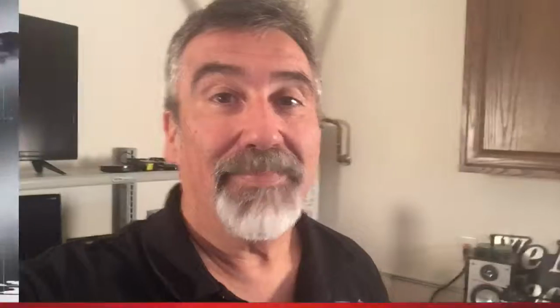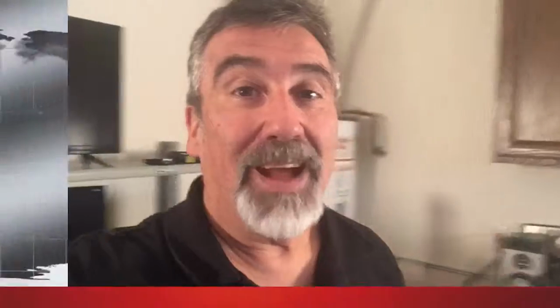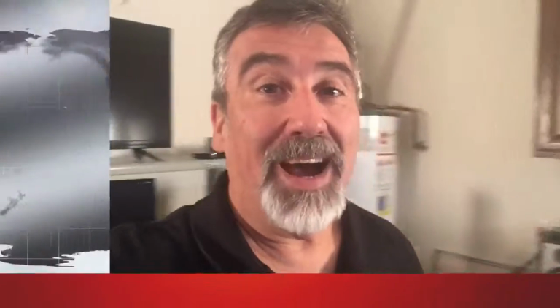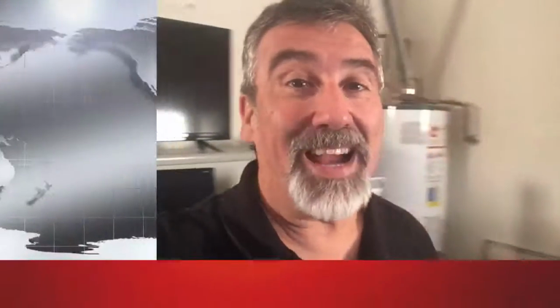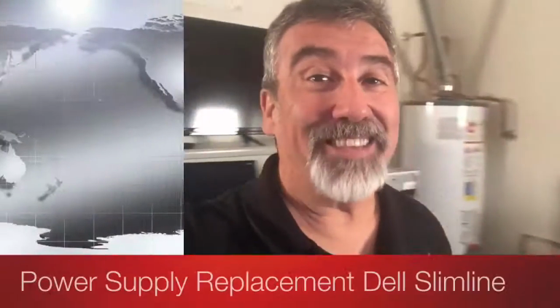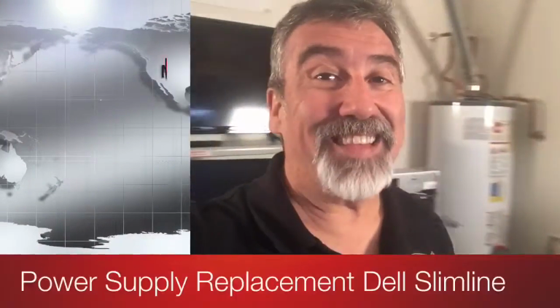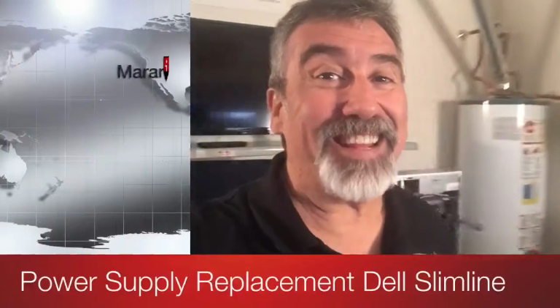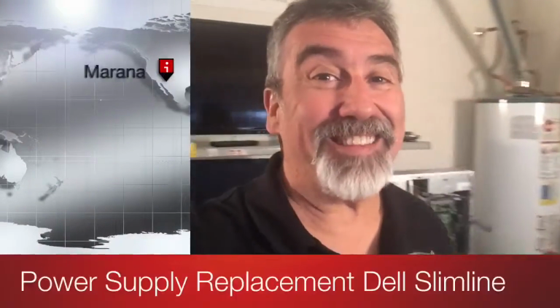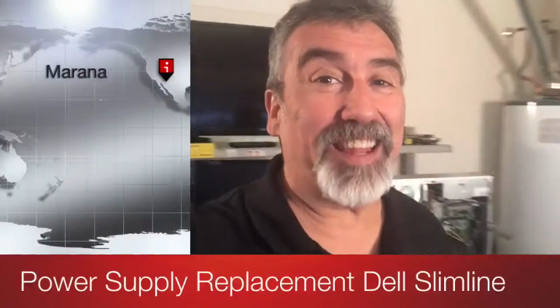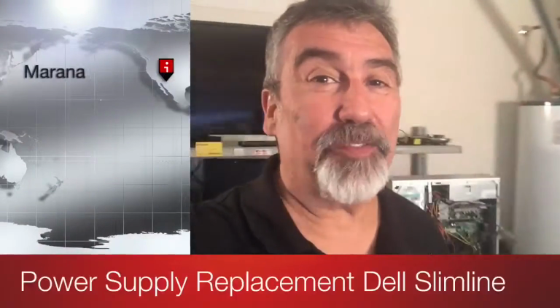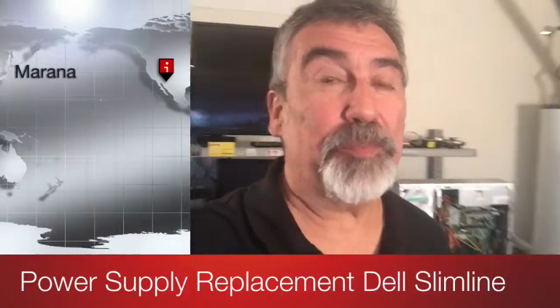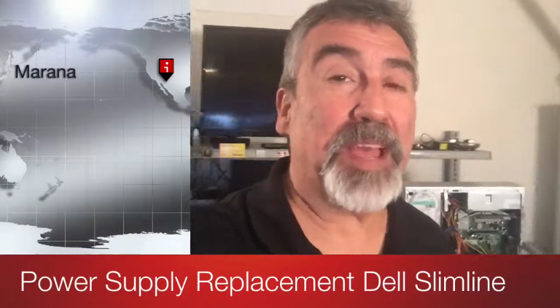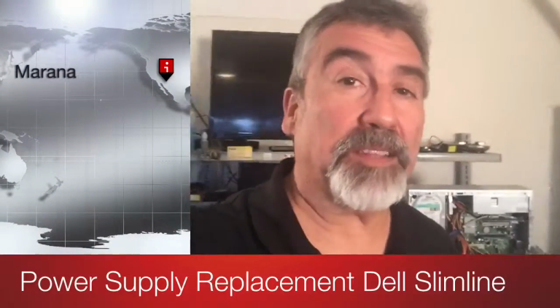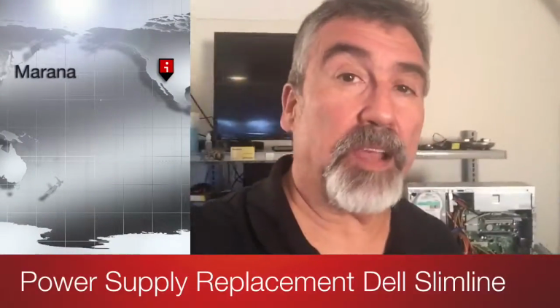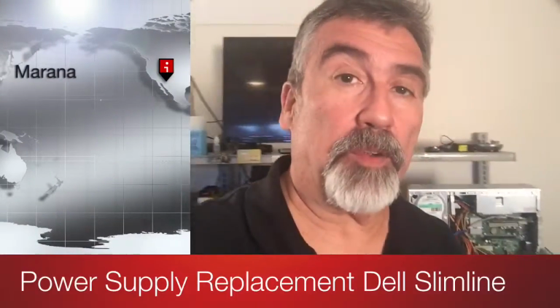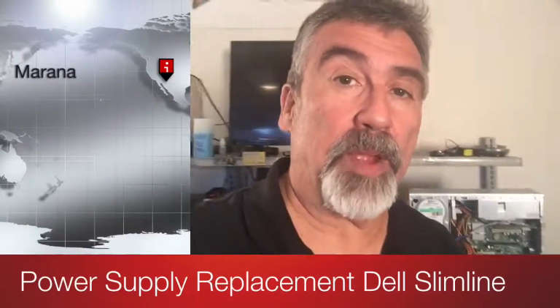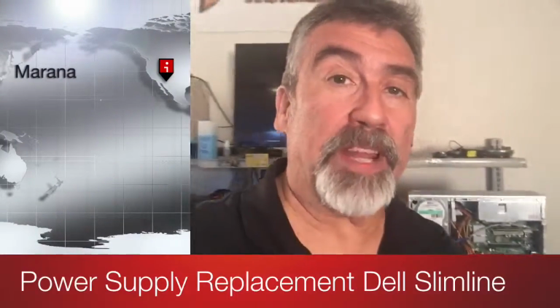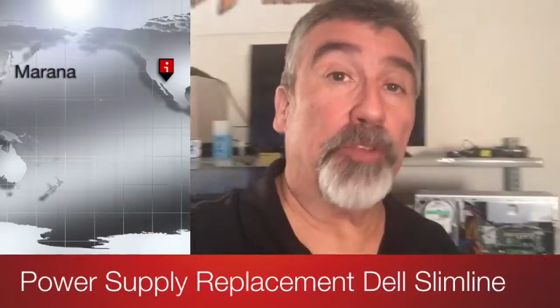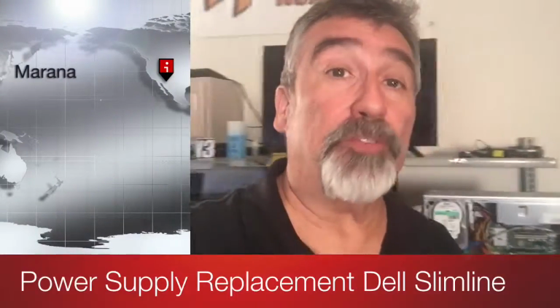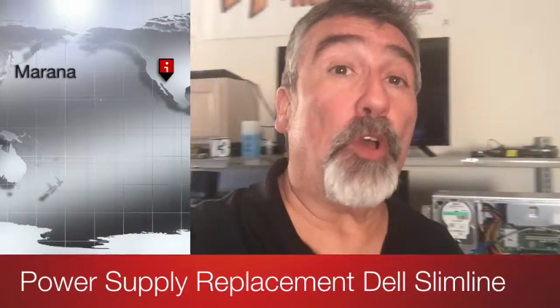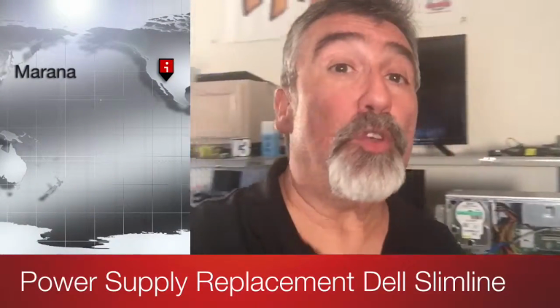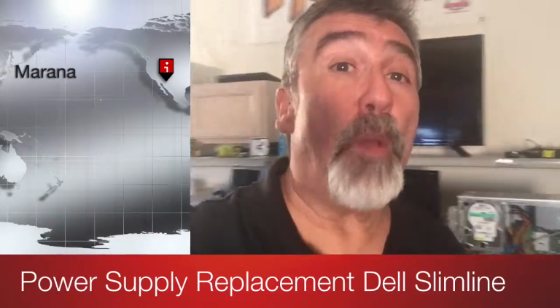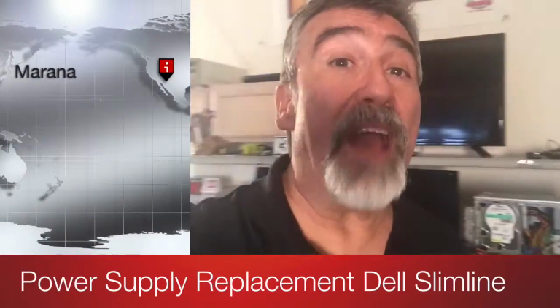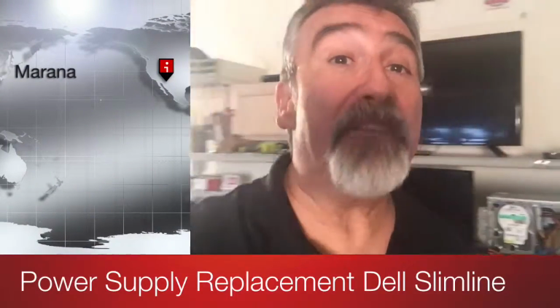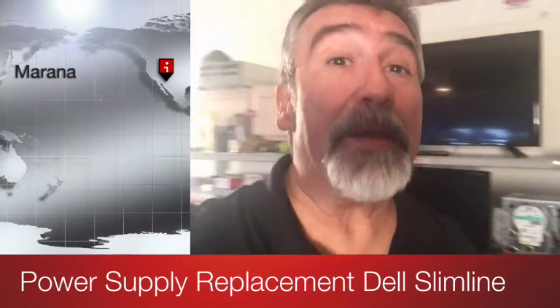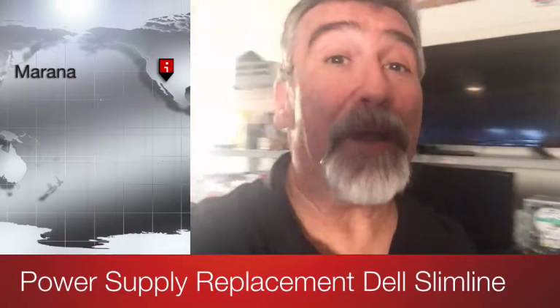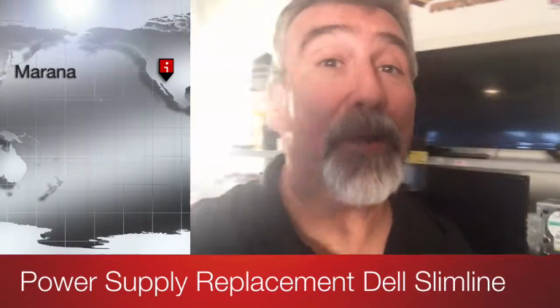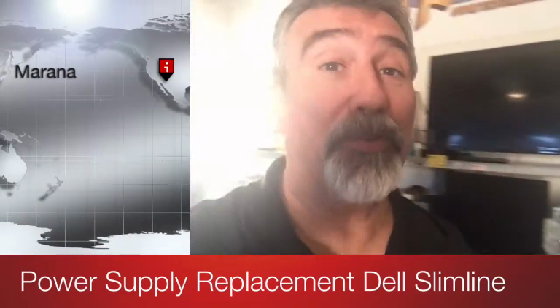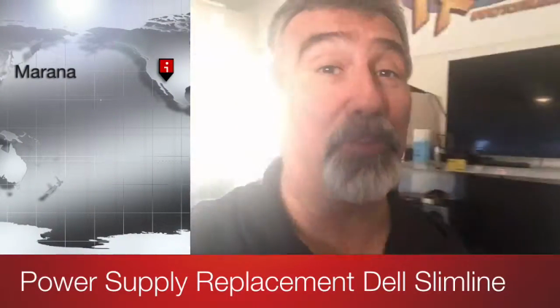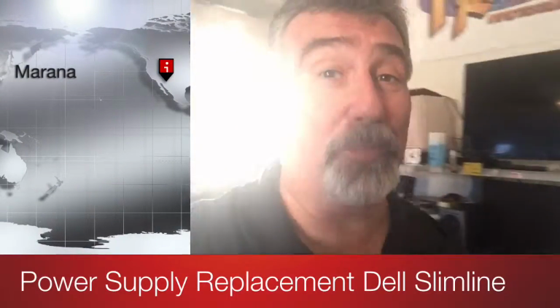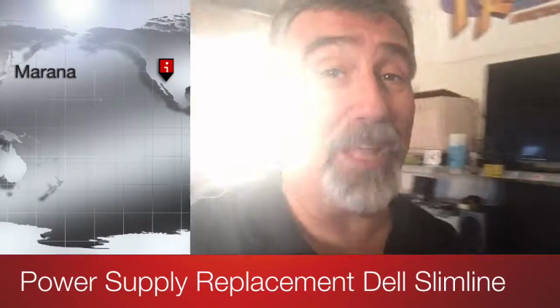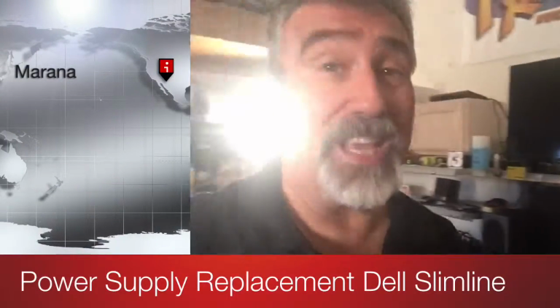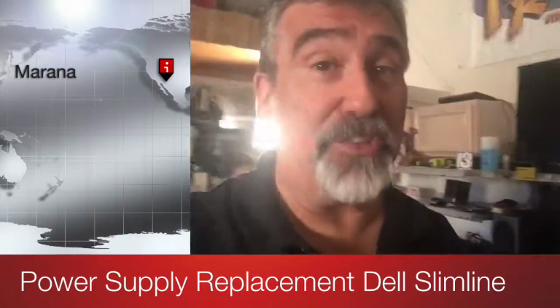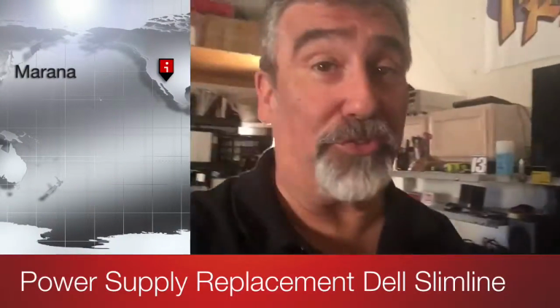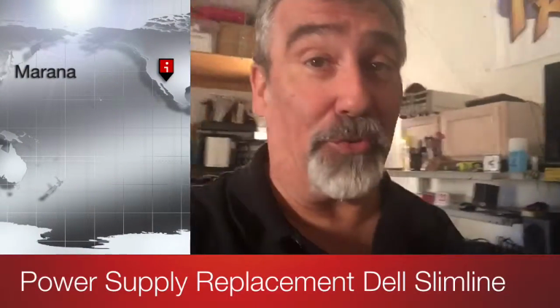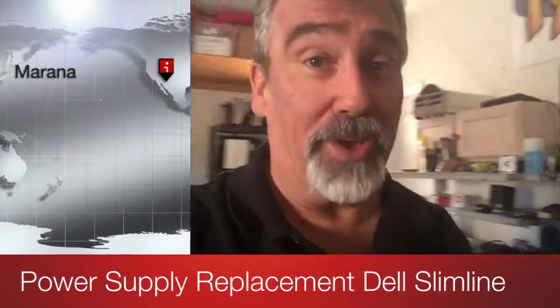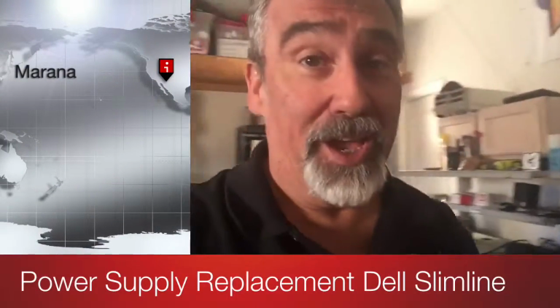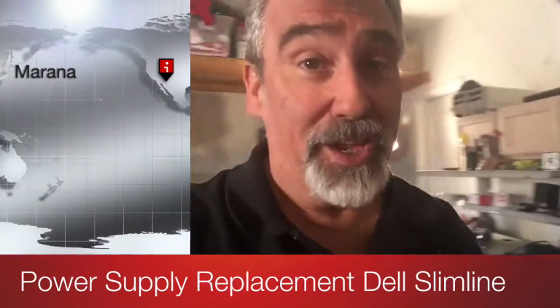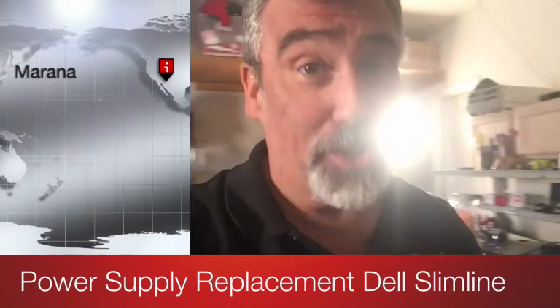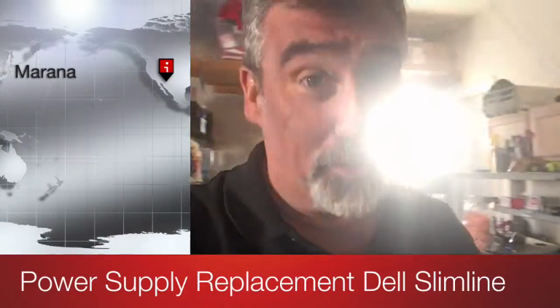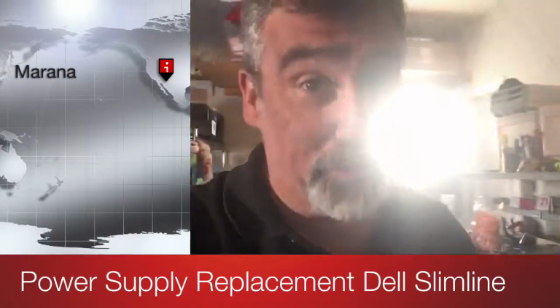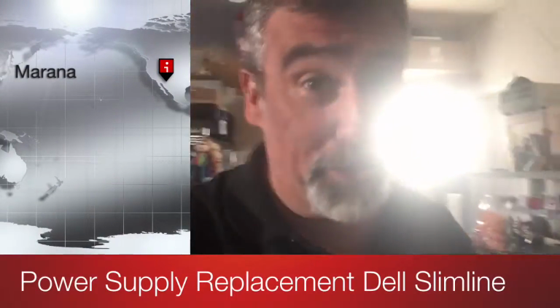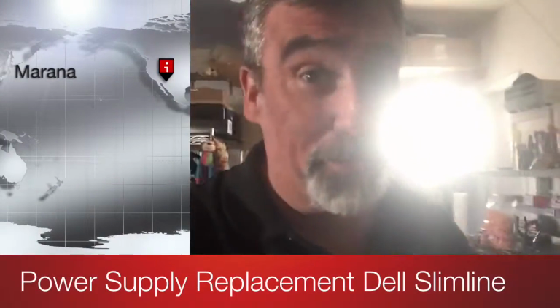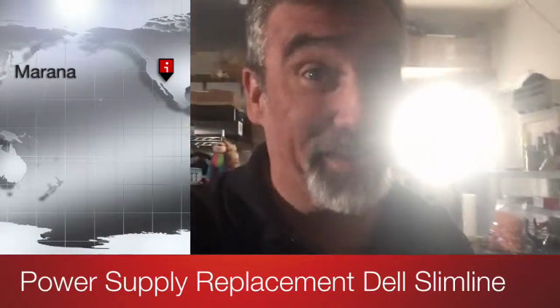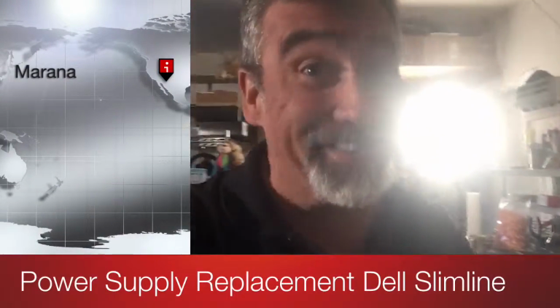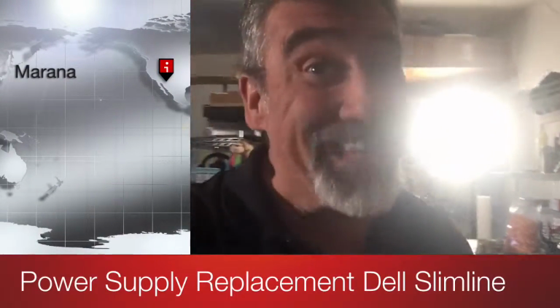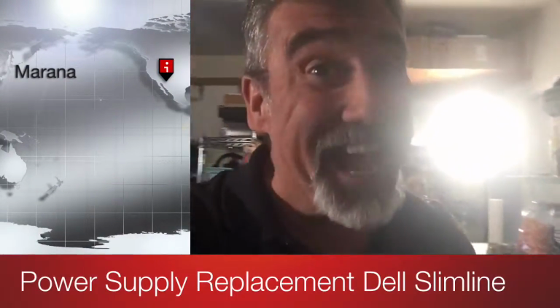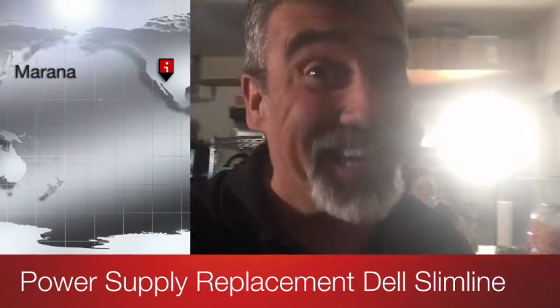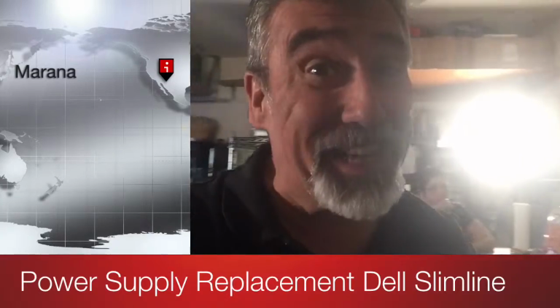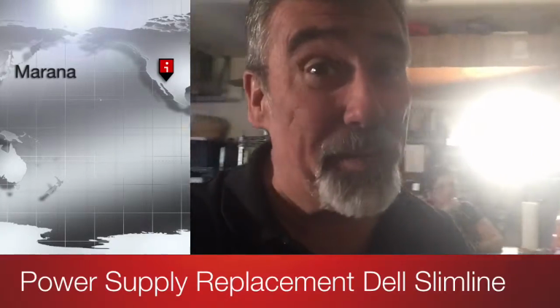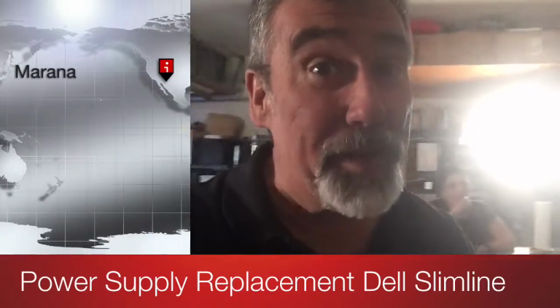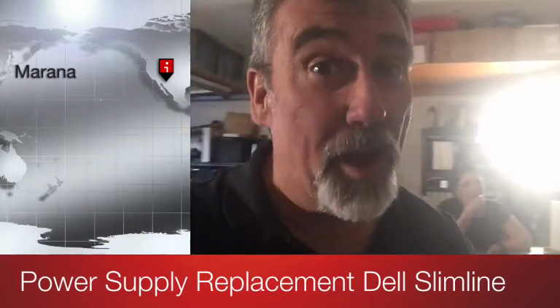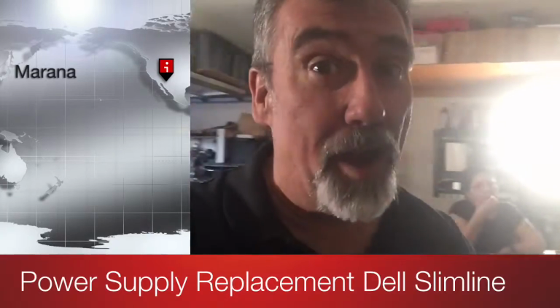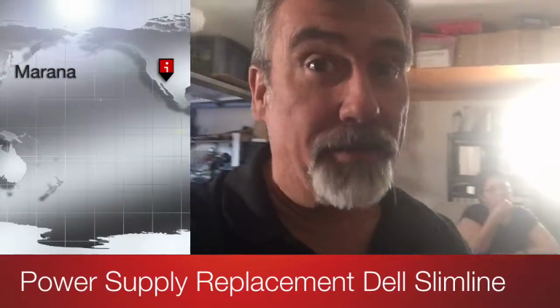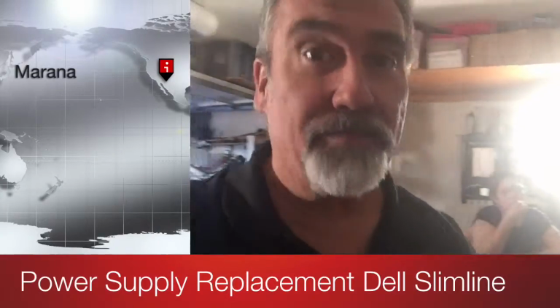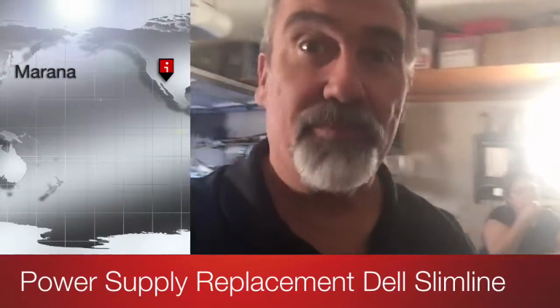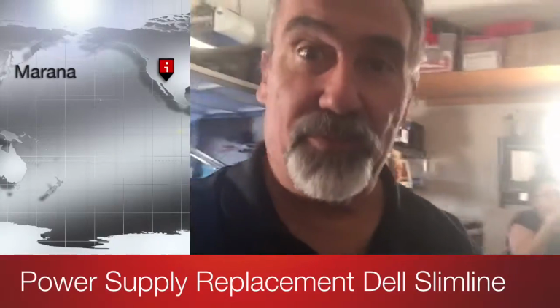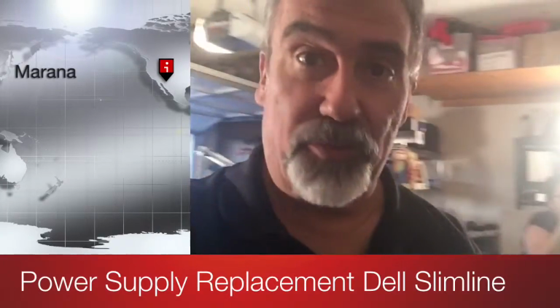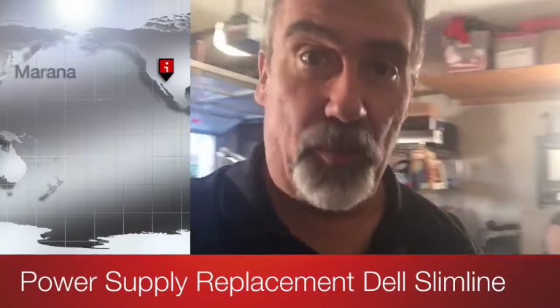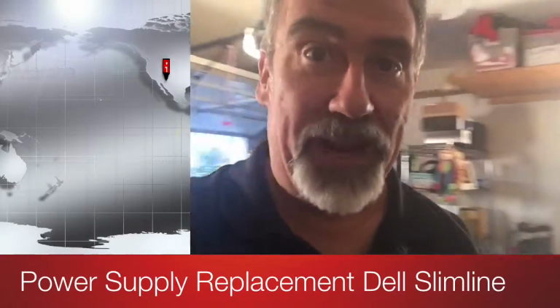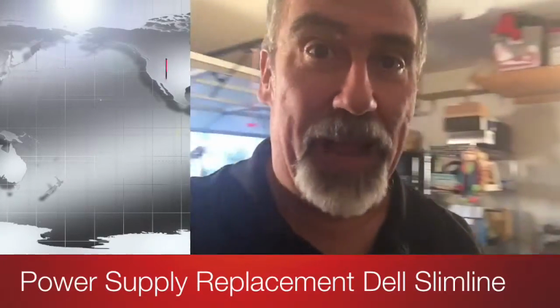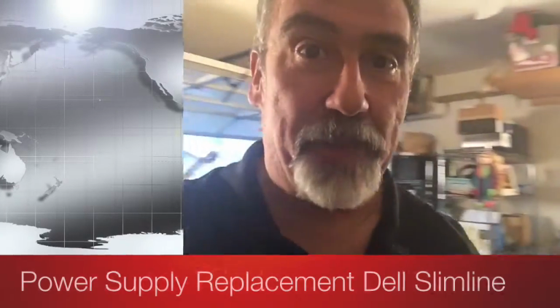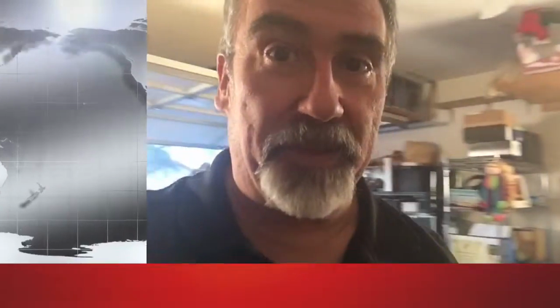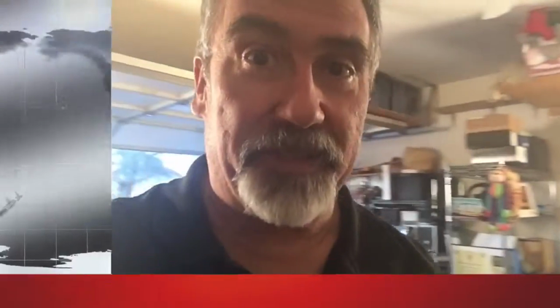Hi, it's Andy Taylor from Tech Talk Radio. So you have a power supply issue — your computer is not coming on. So what happens?